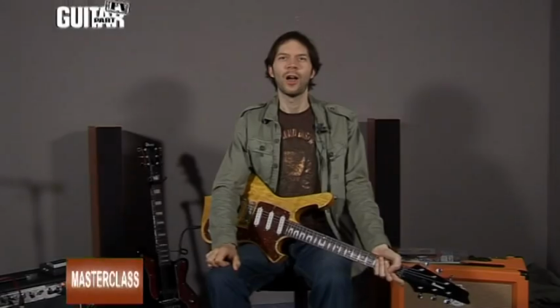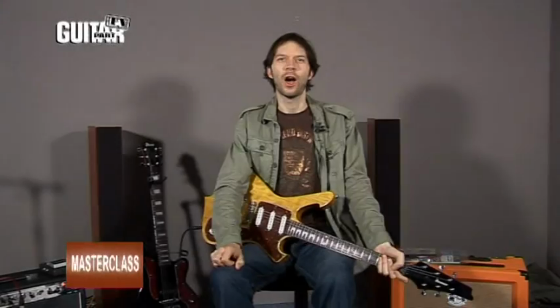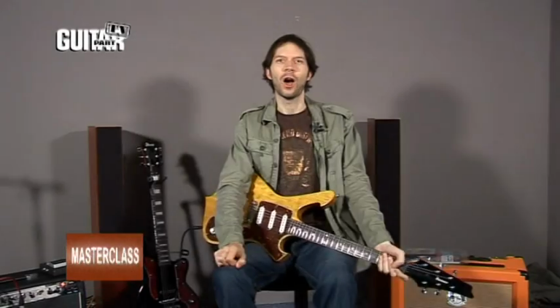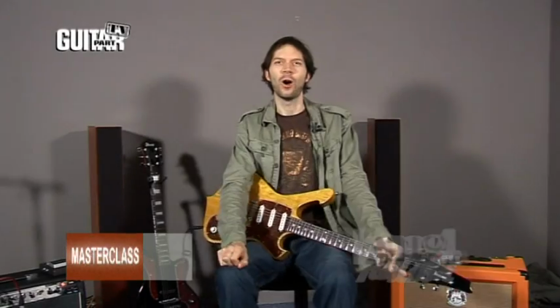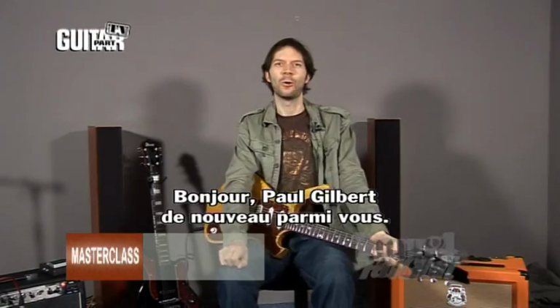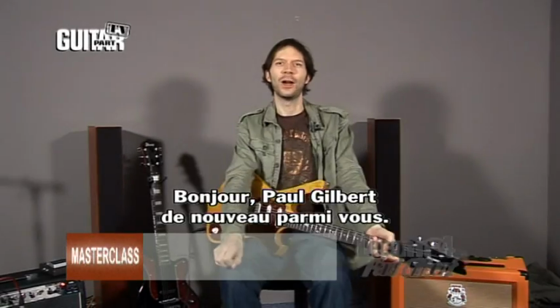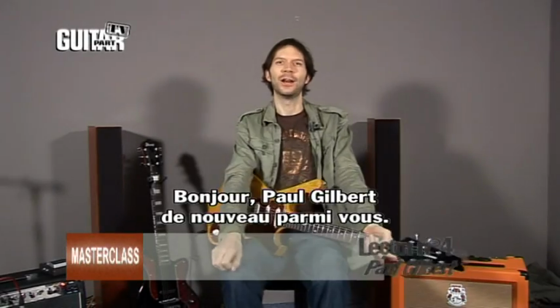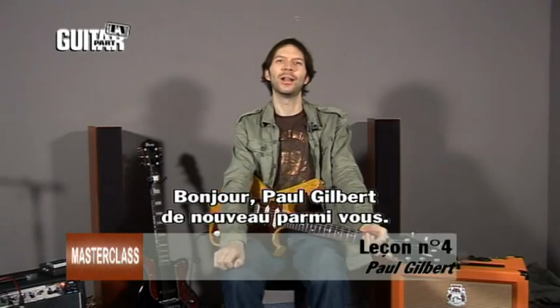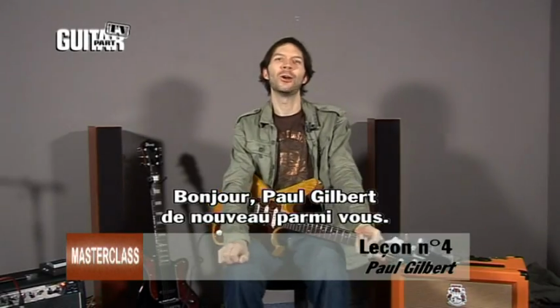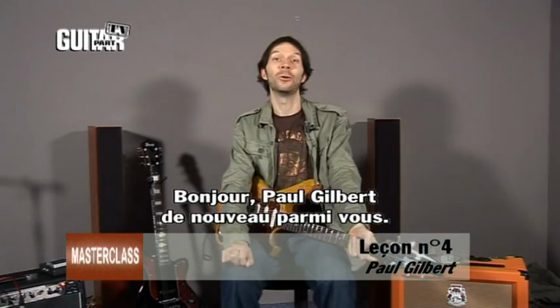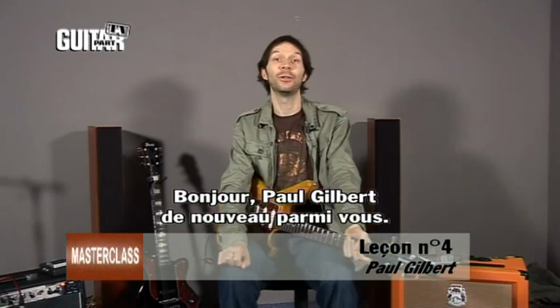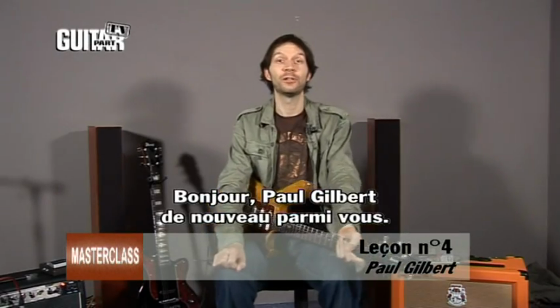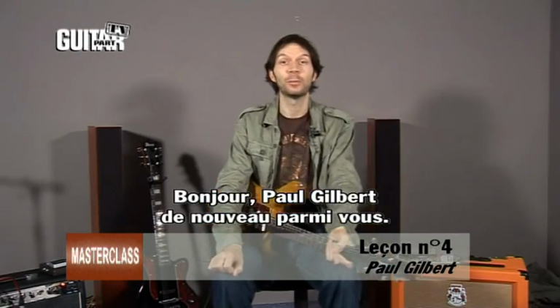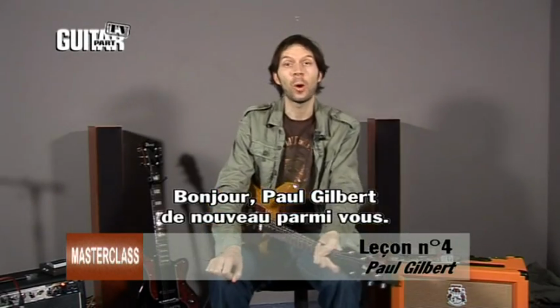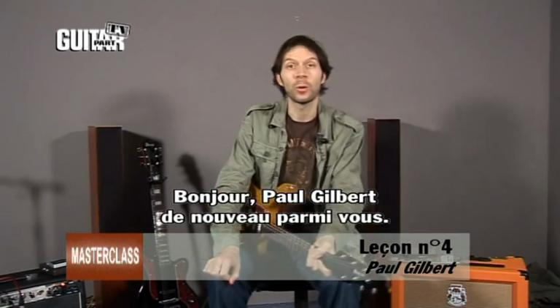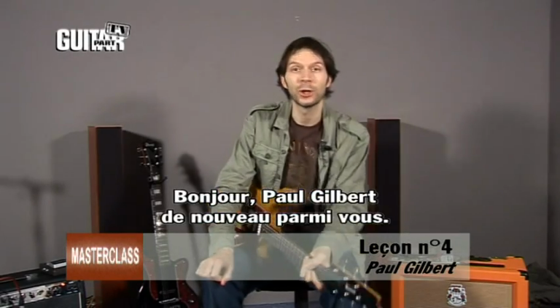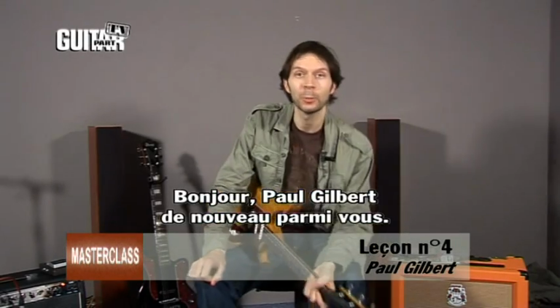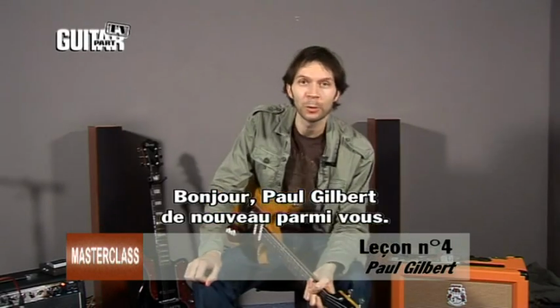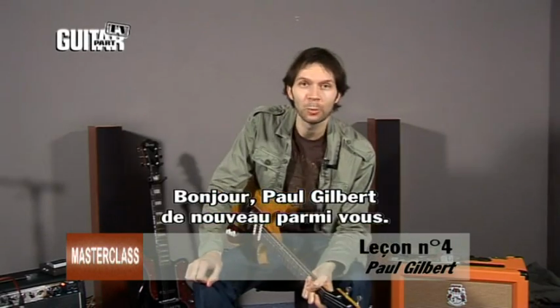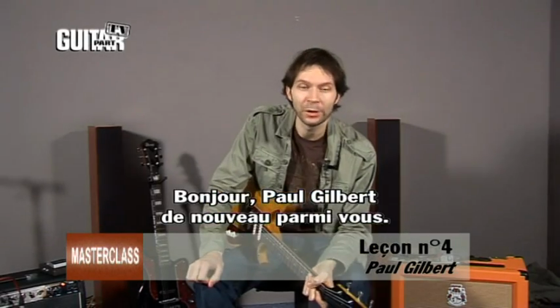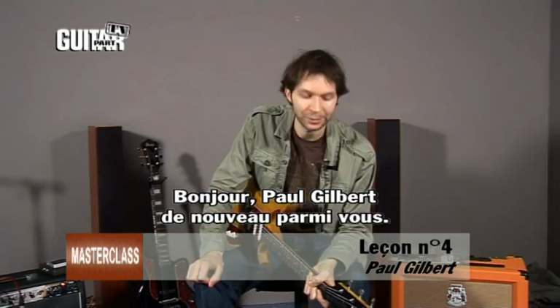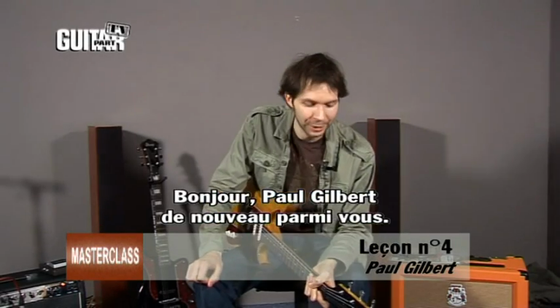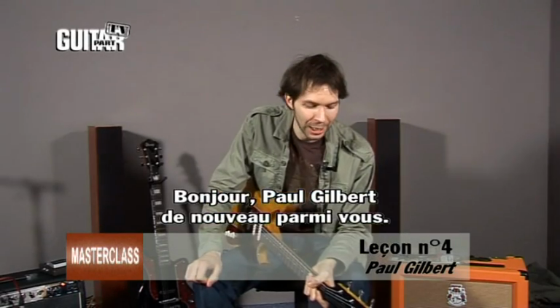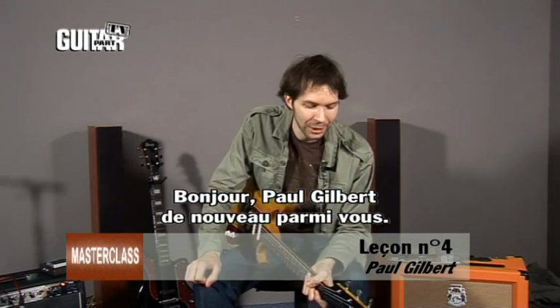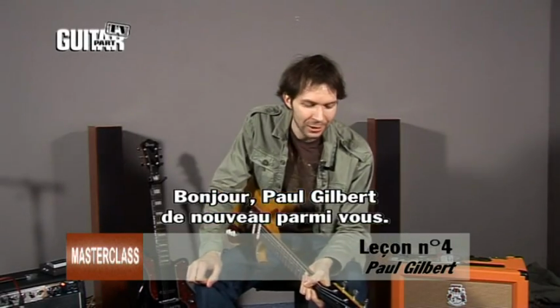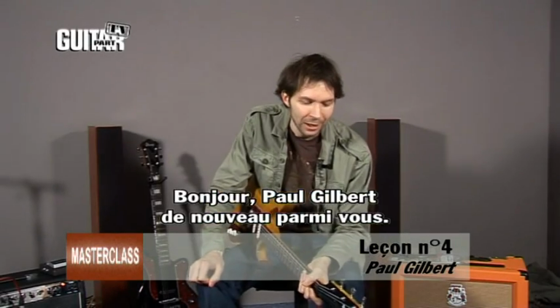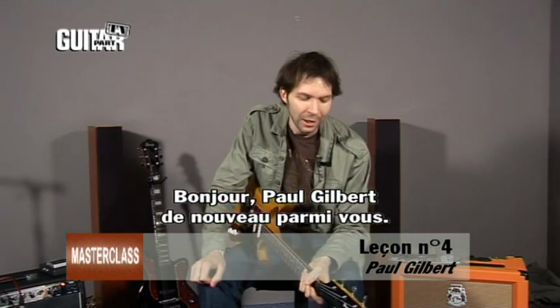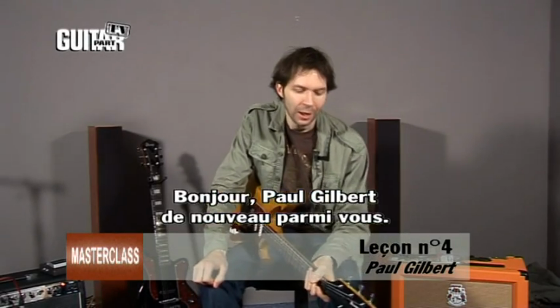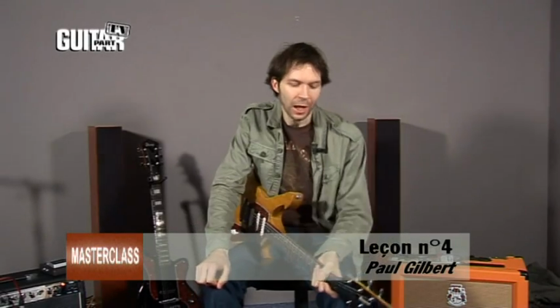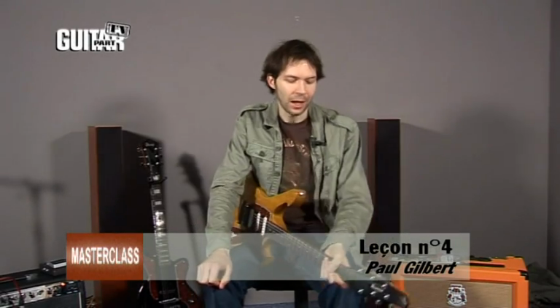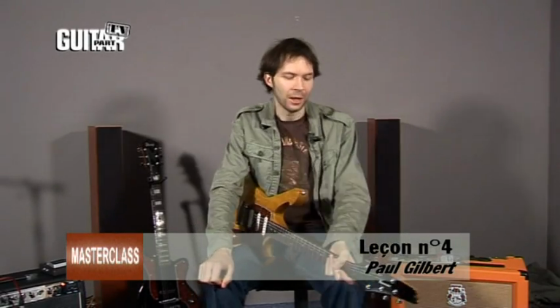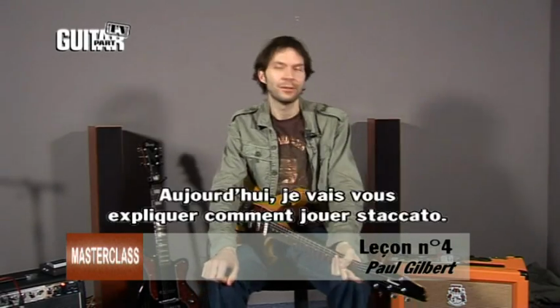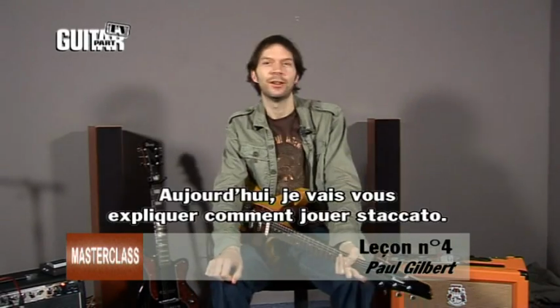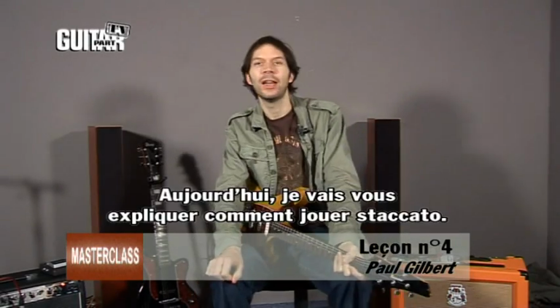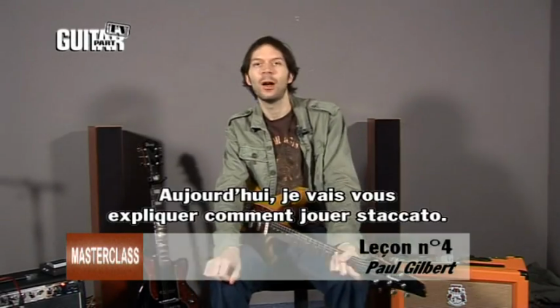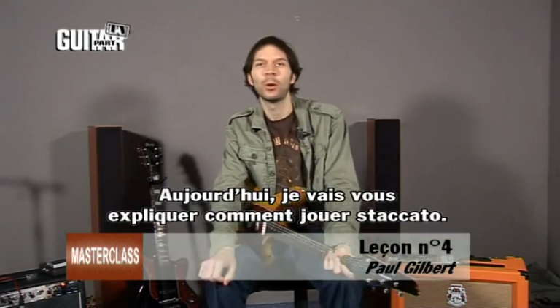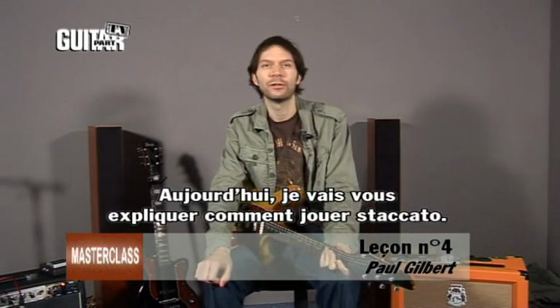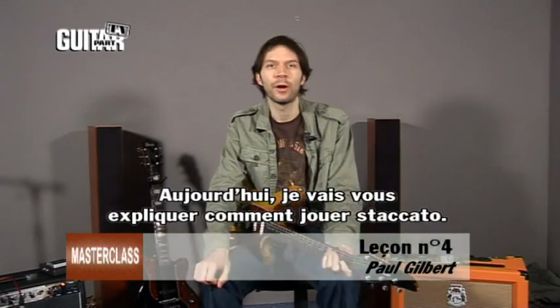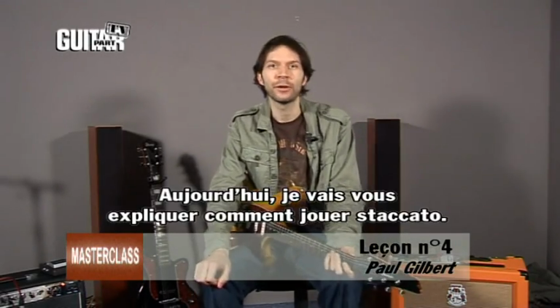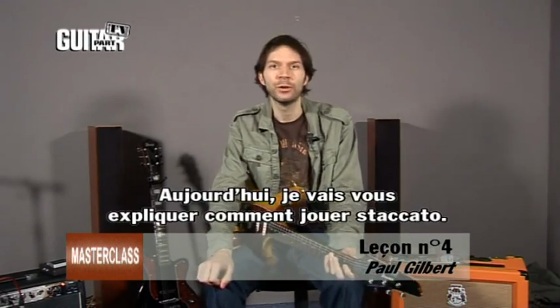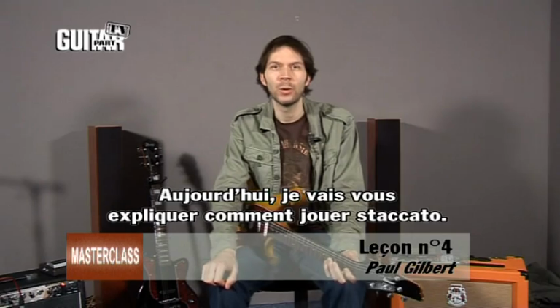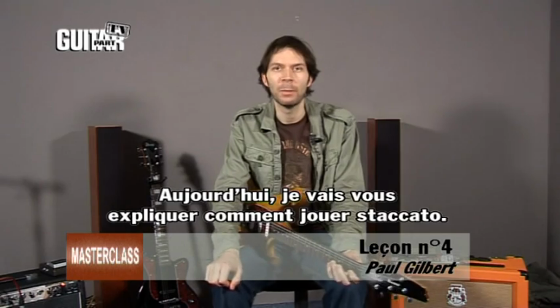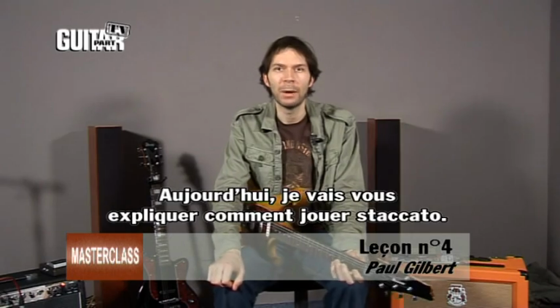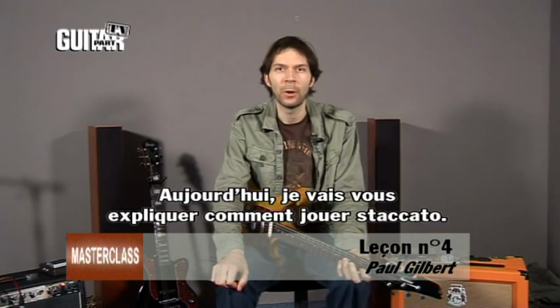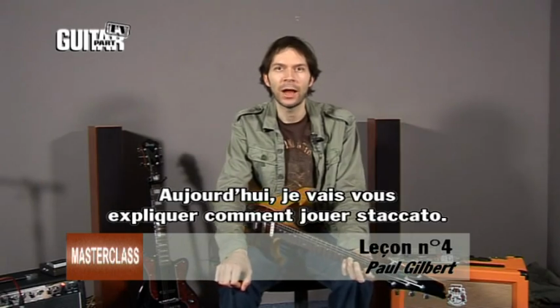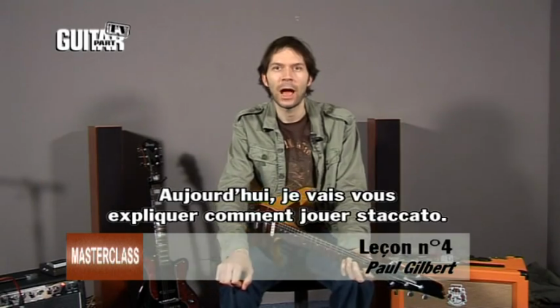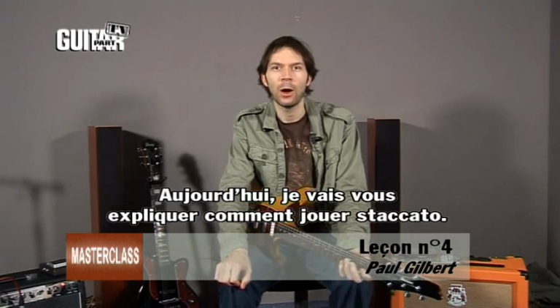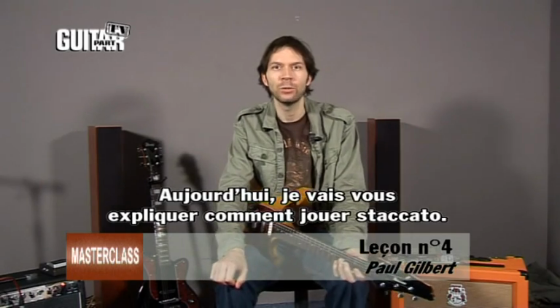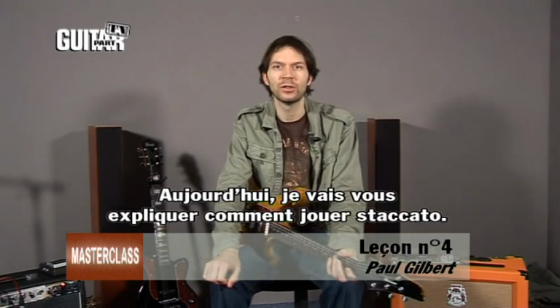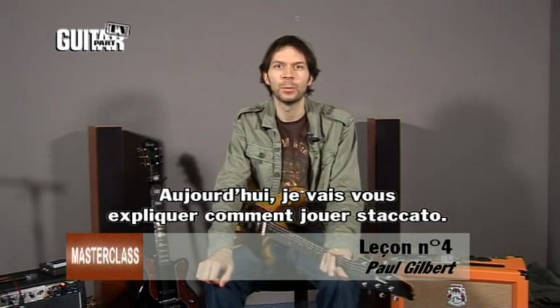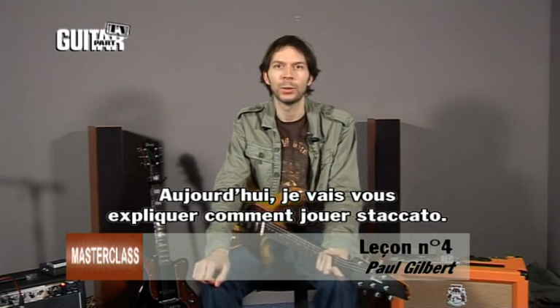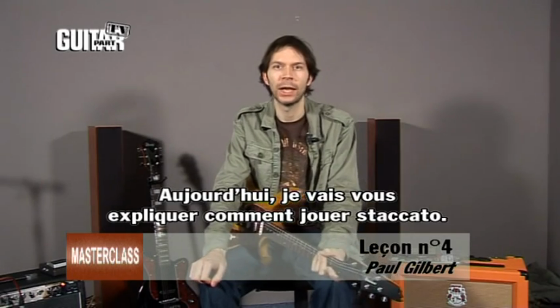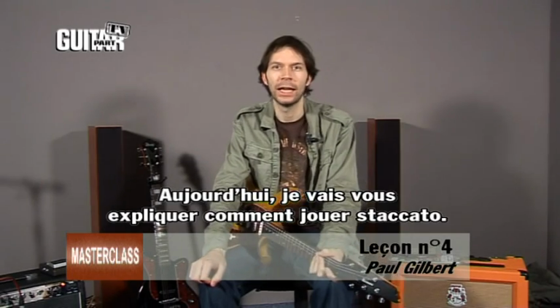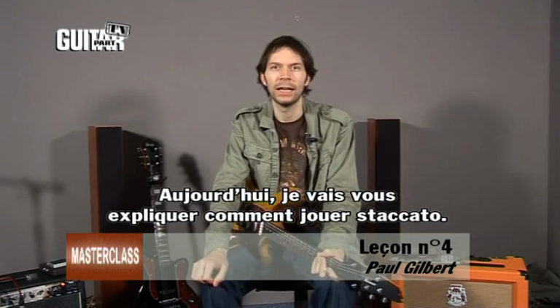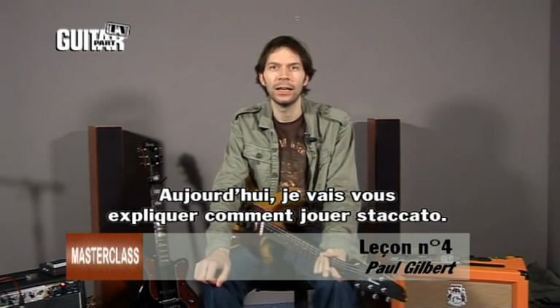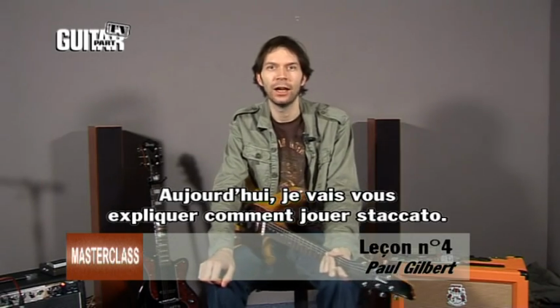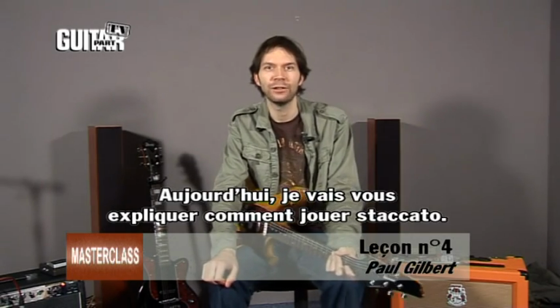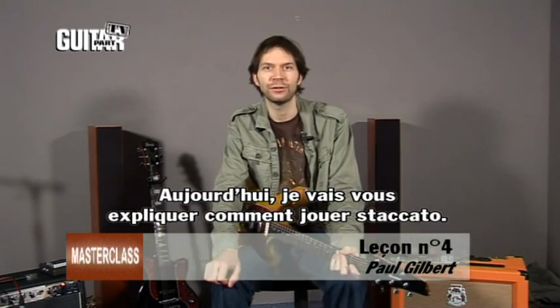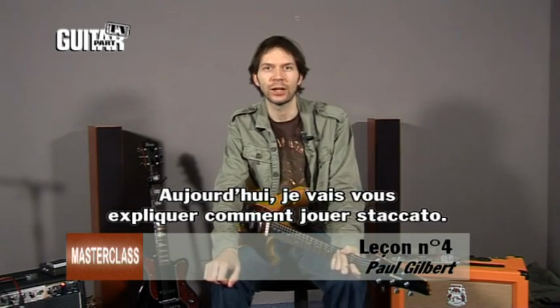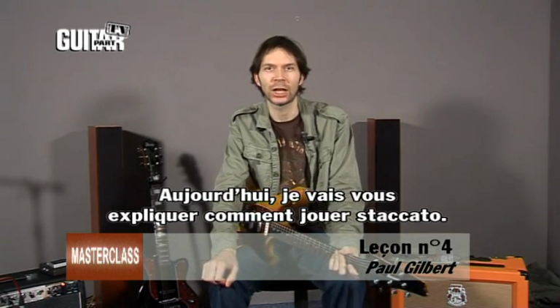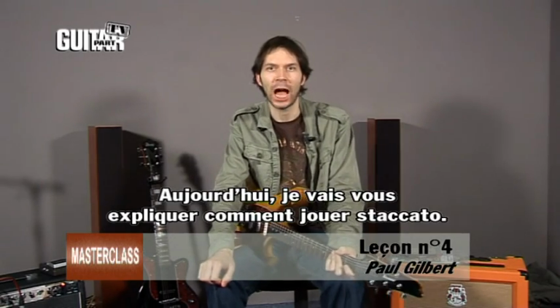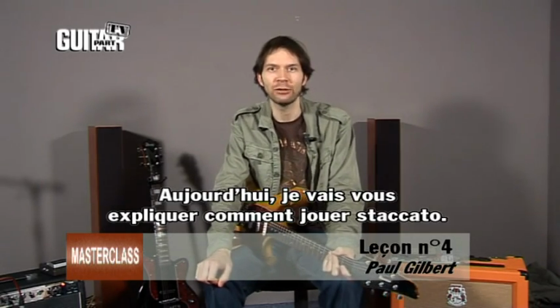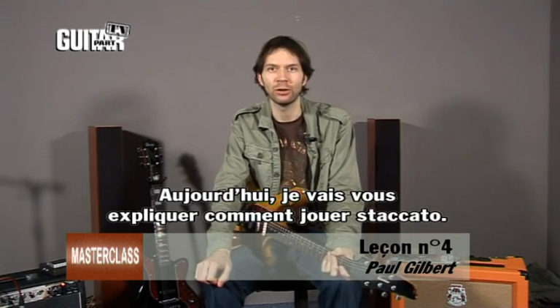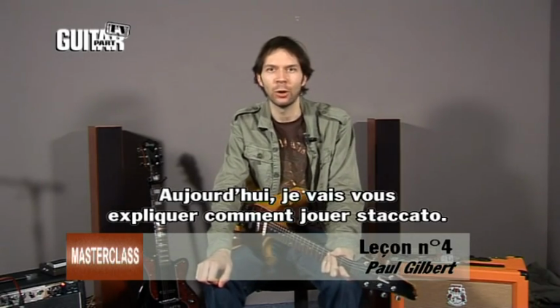This is Paul Gilbert once again. Today I want to talk to you about how to play staccato.